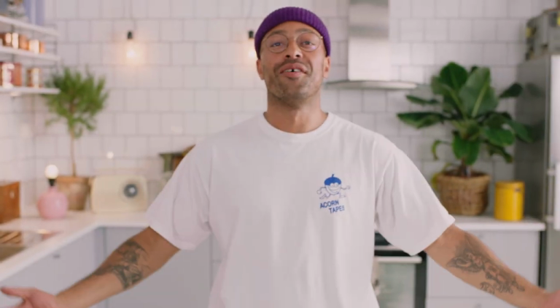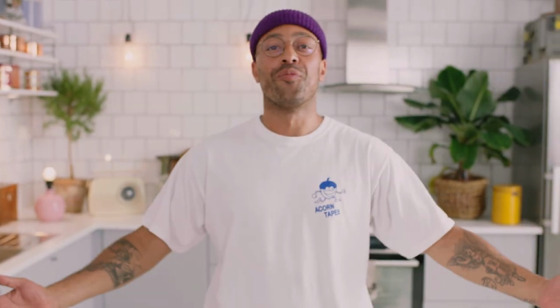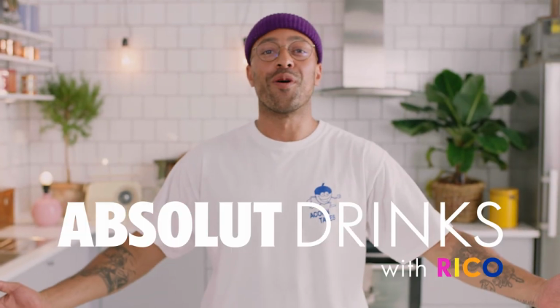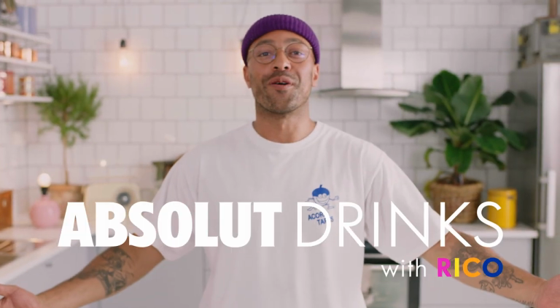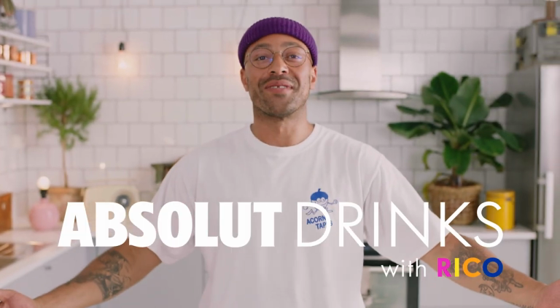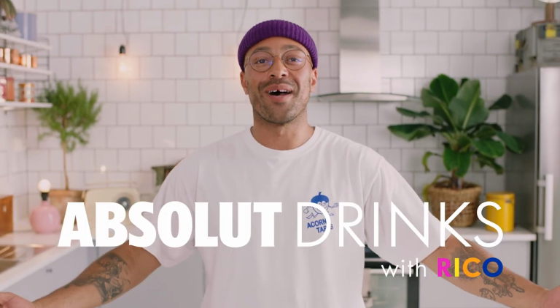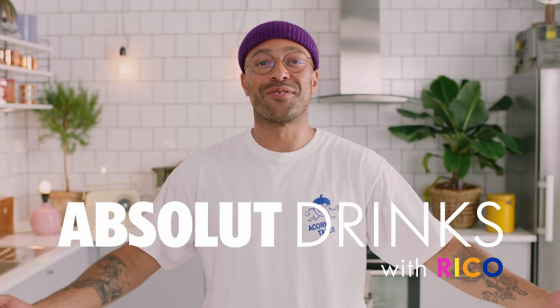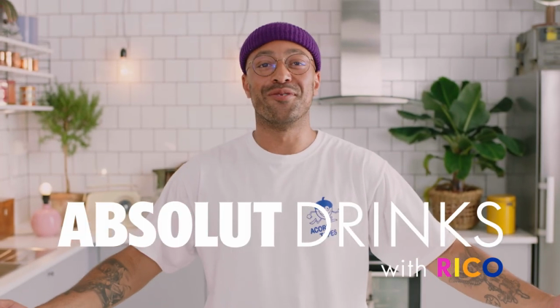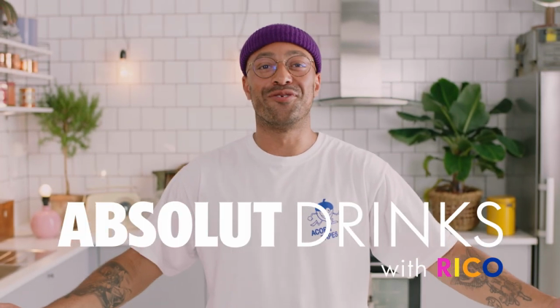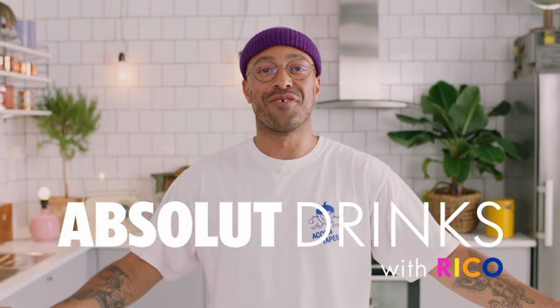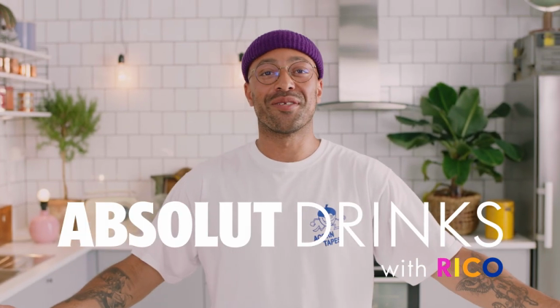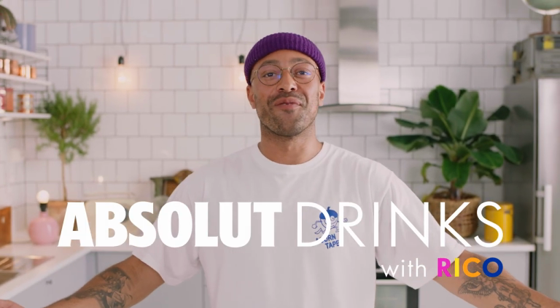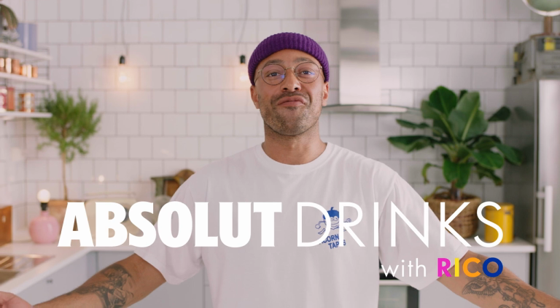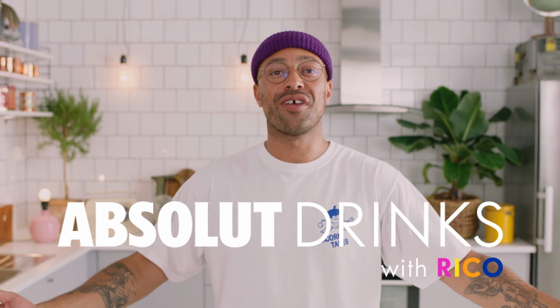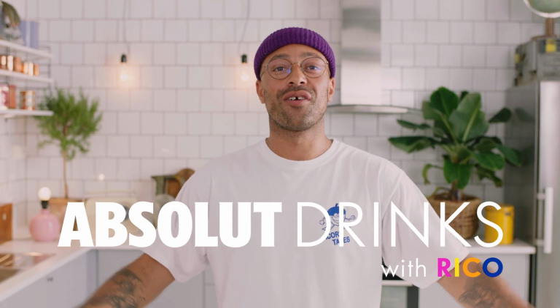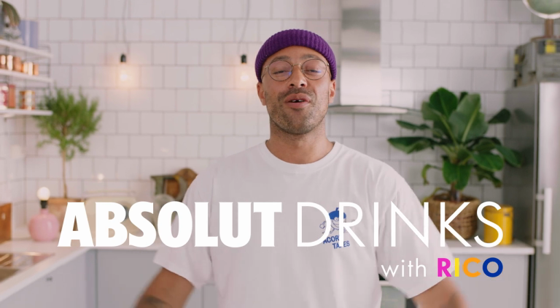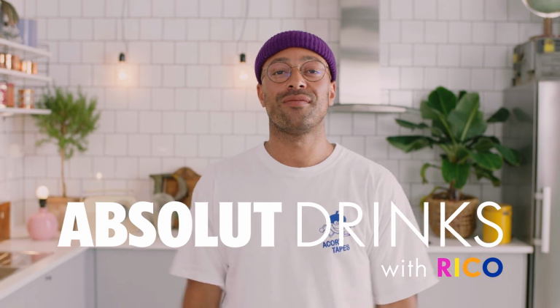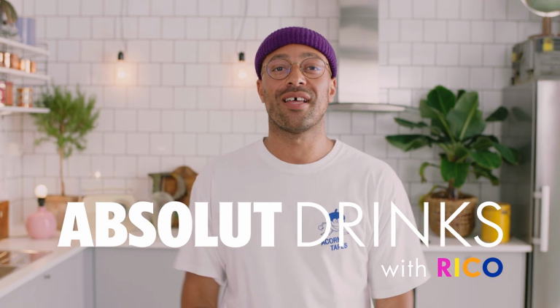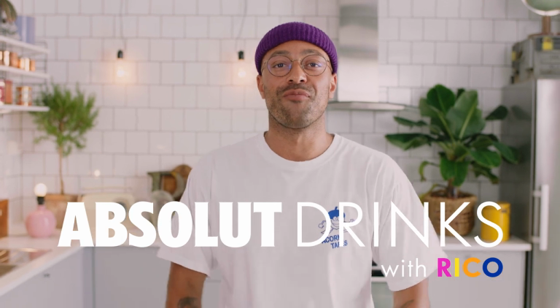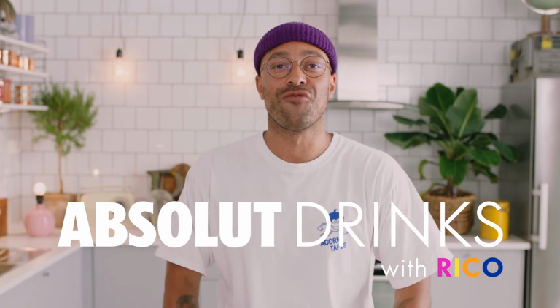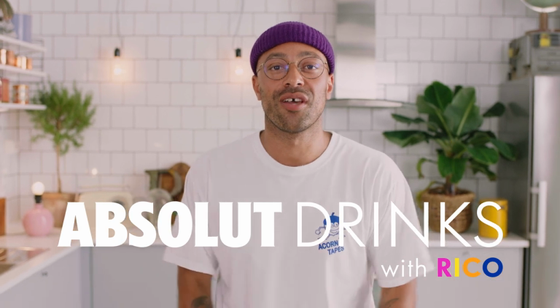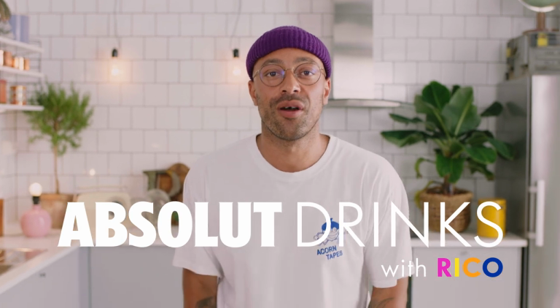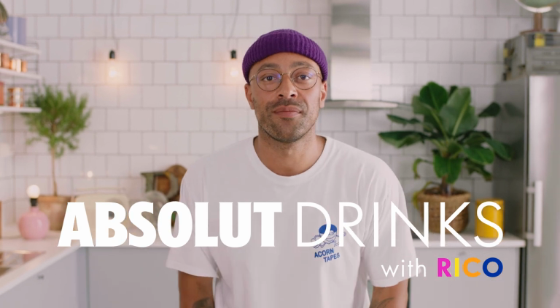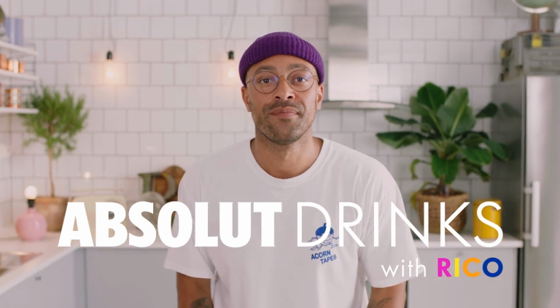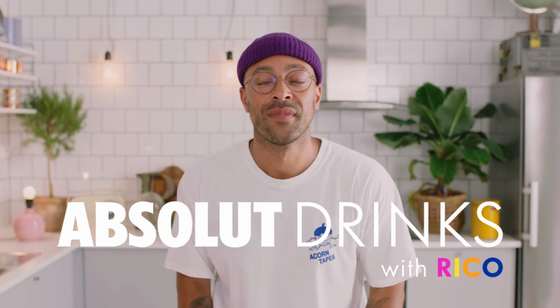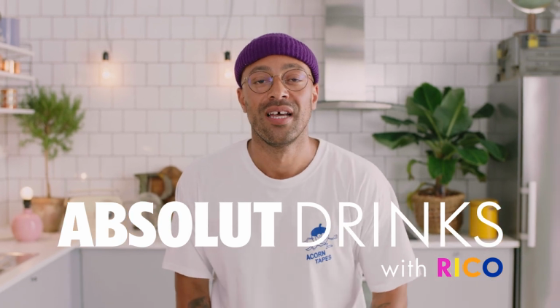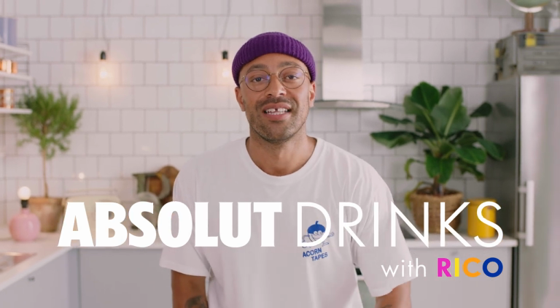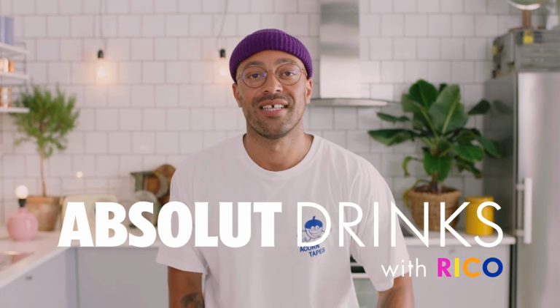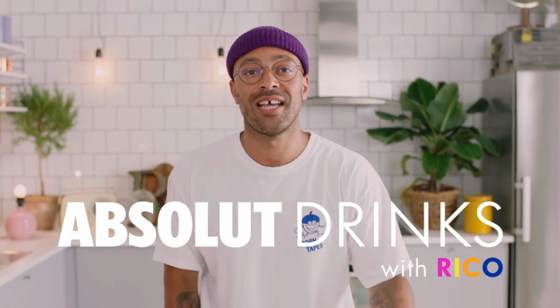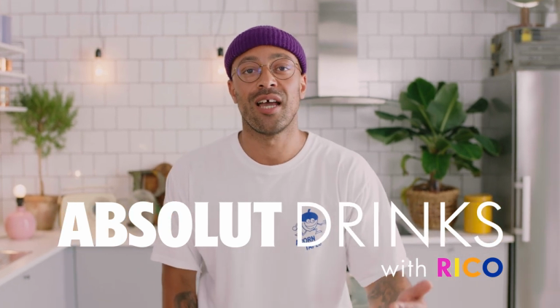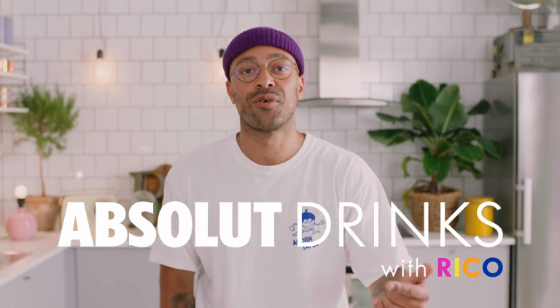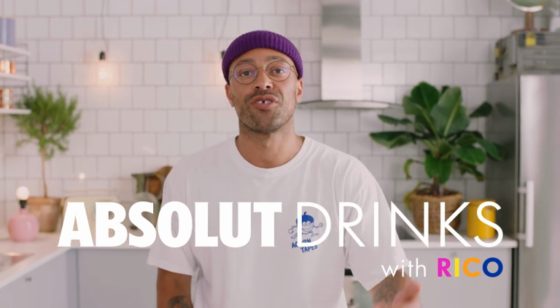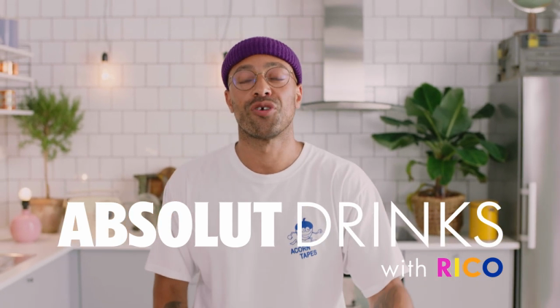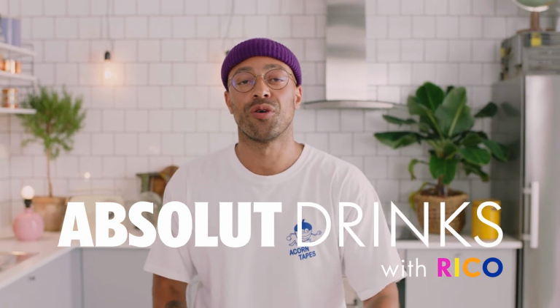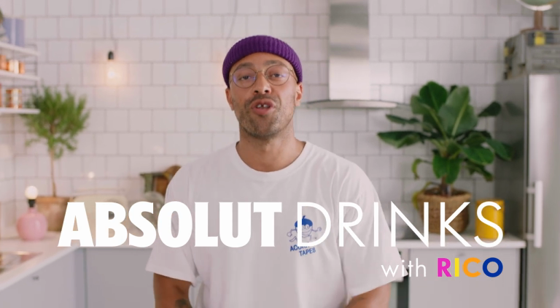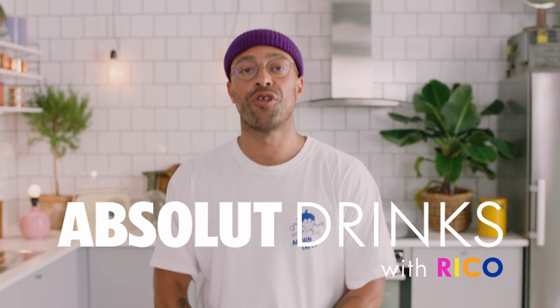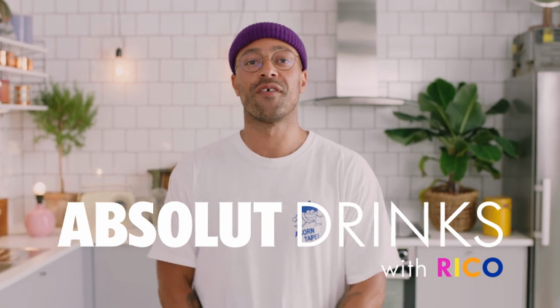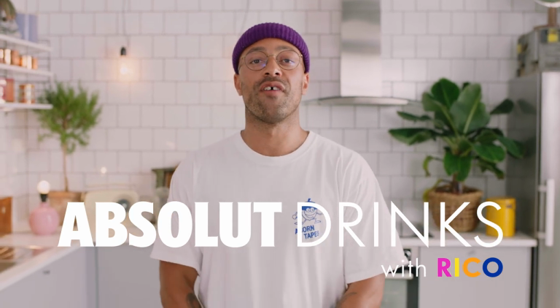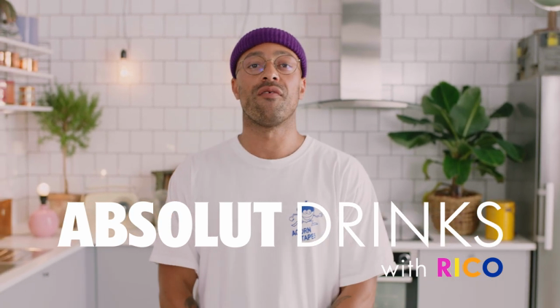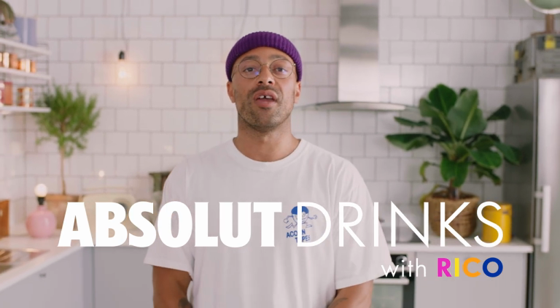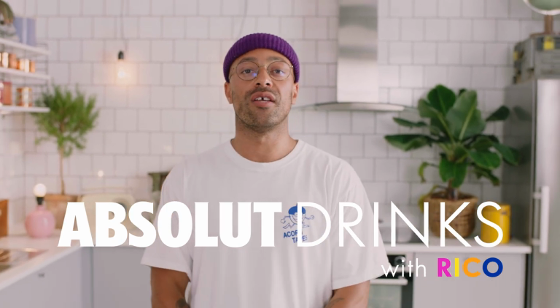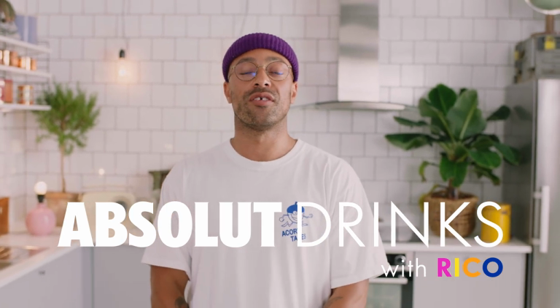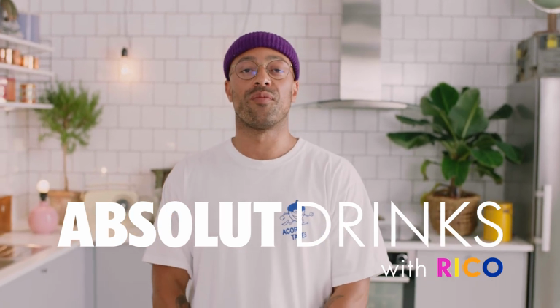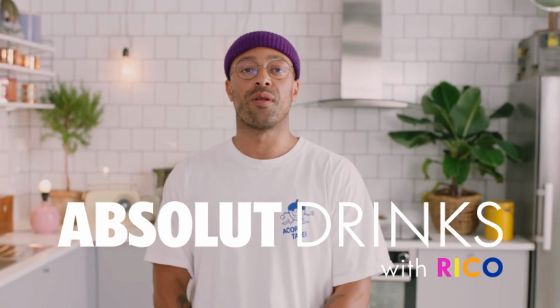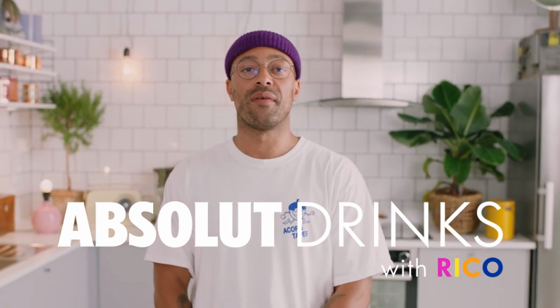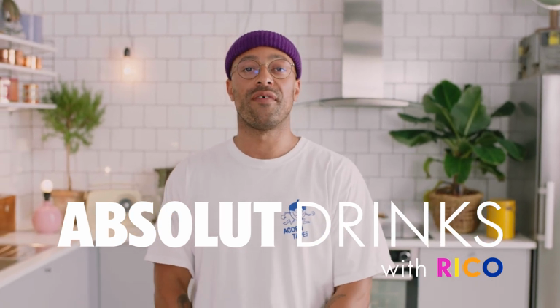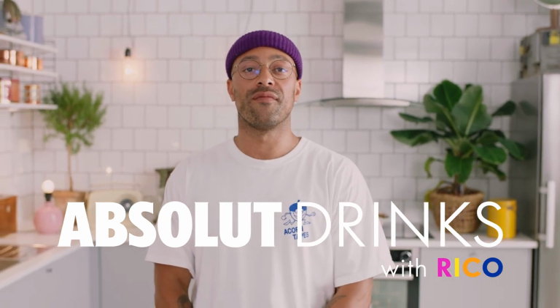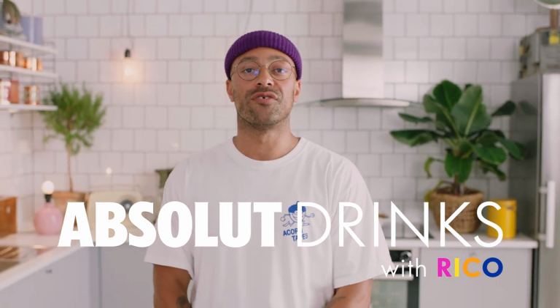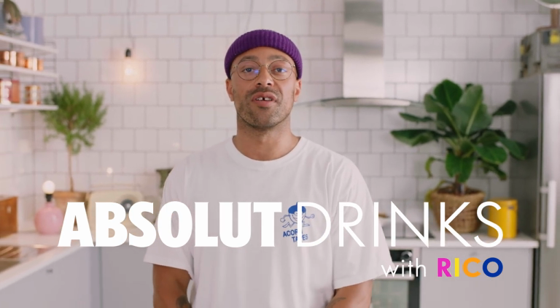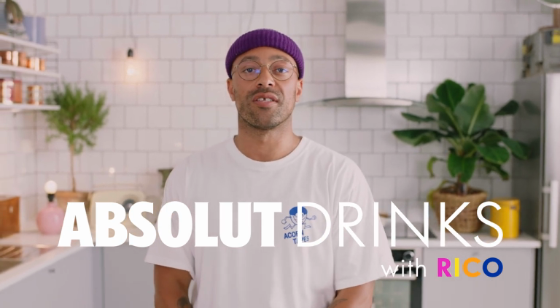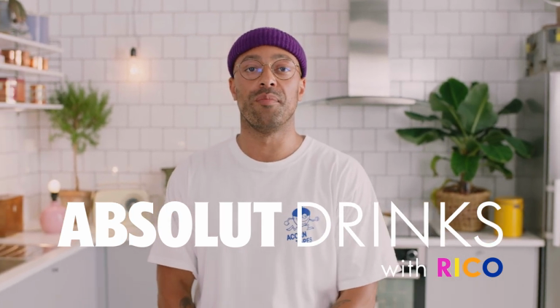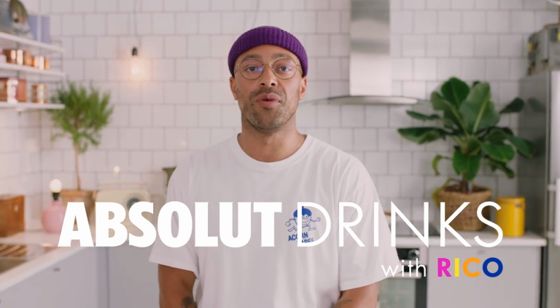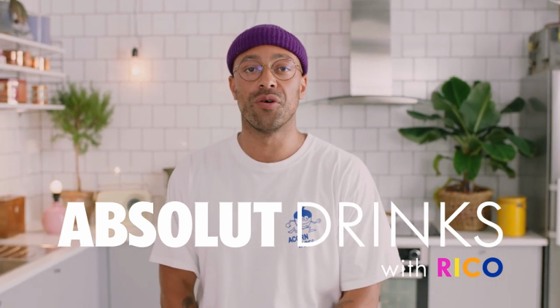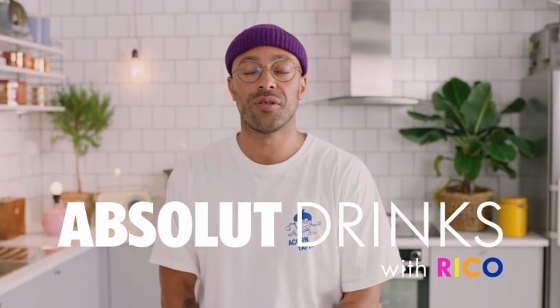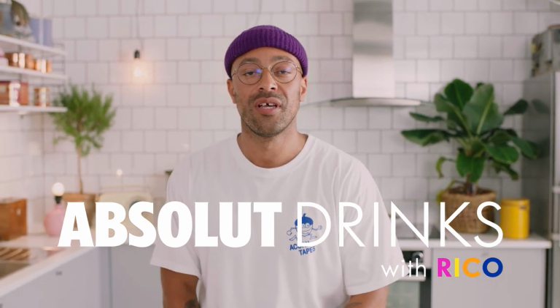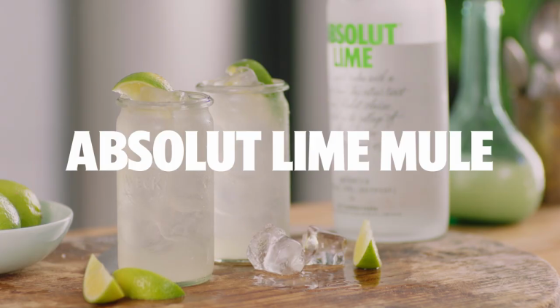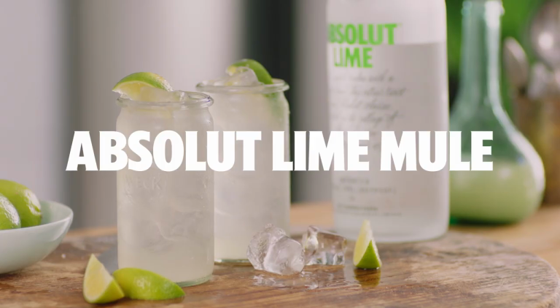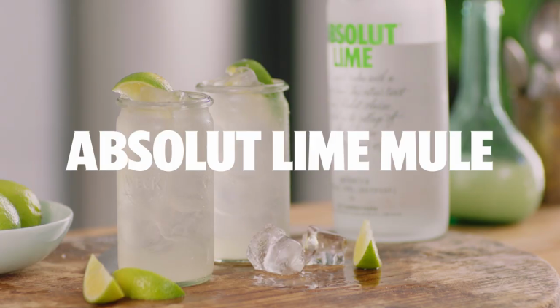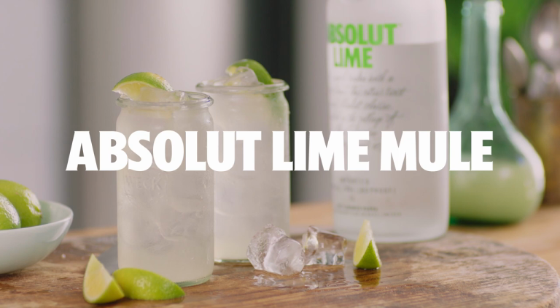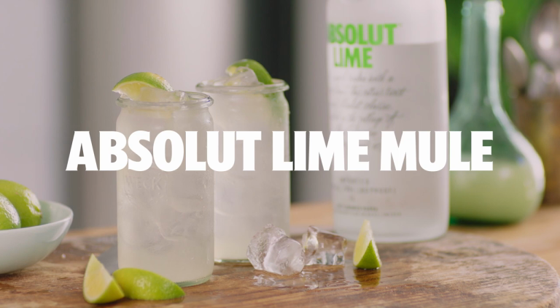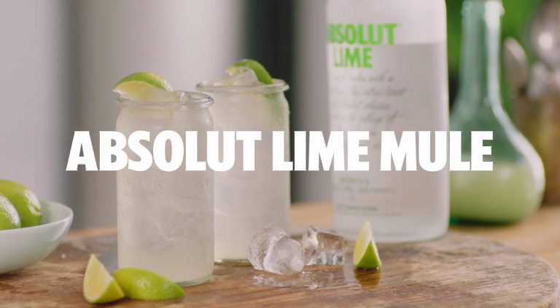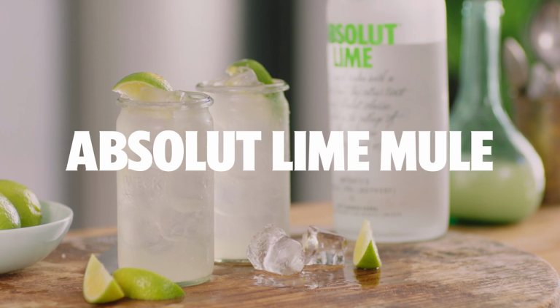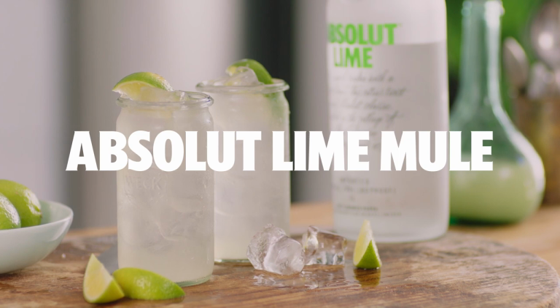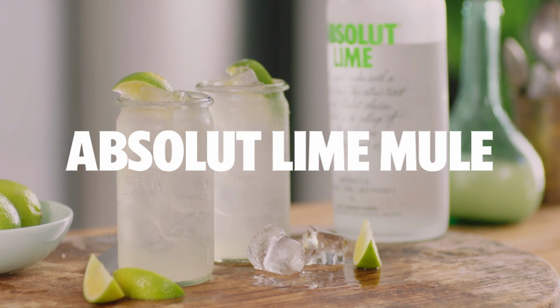Welcome to Absolute Drinks with Rico. I'm Rico. Today I'm going to show you another variation of one of my favorite drinks, the Mule. This is the Lime Mule.